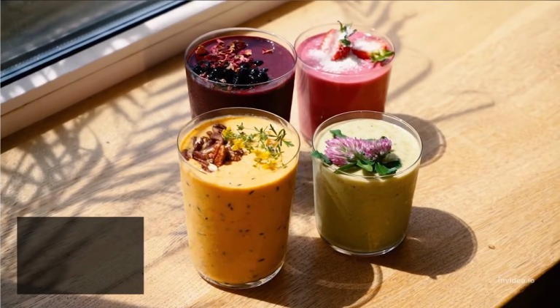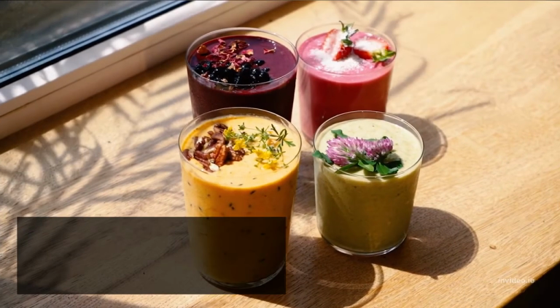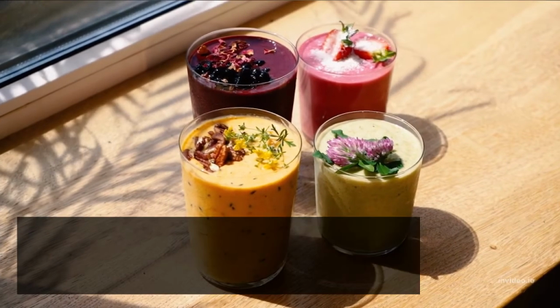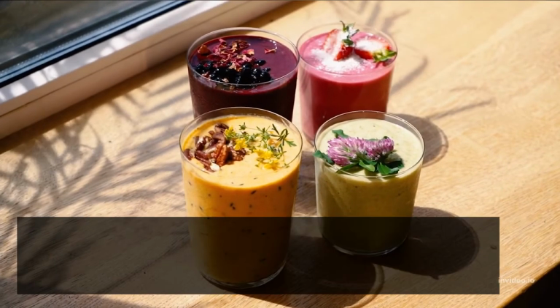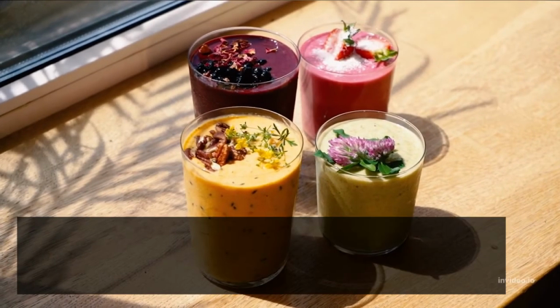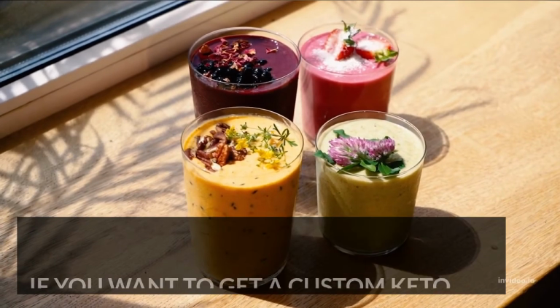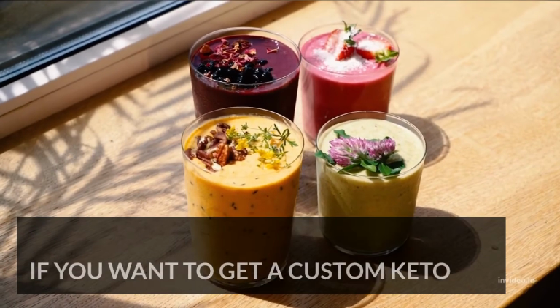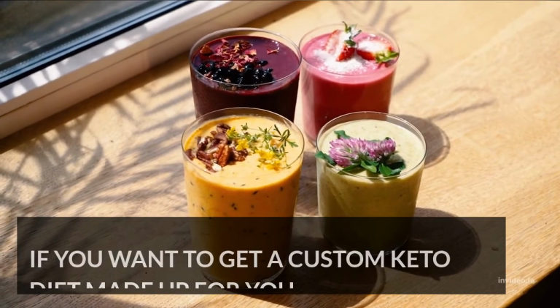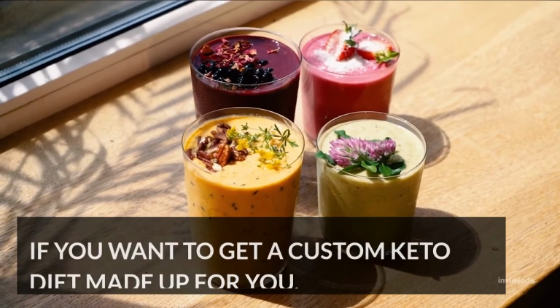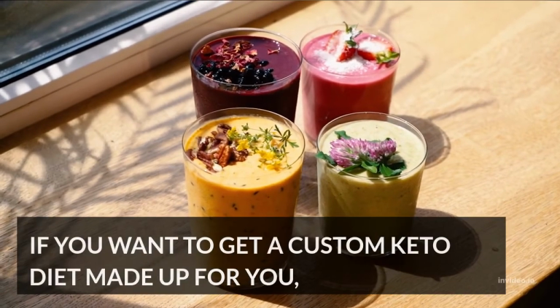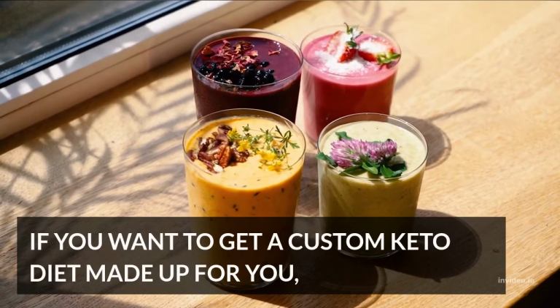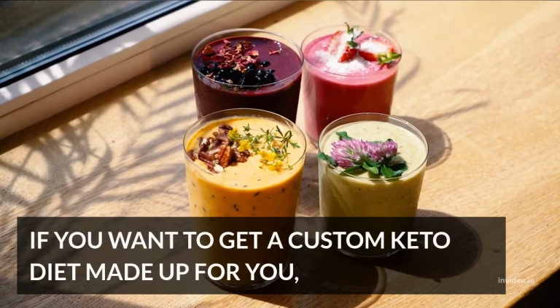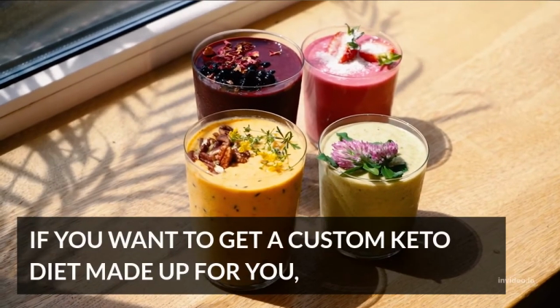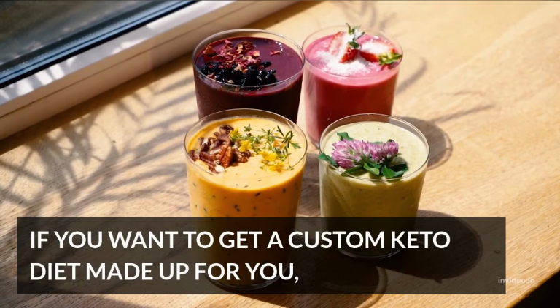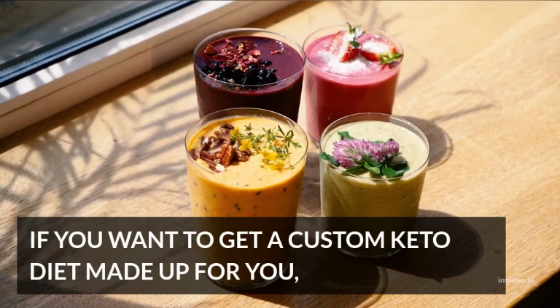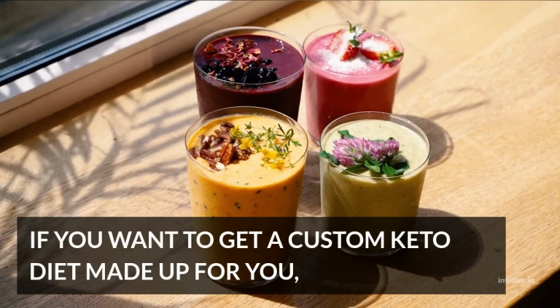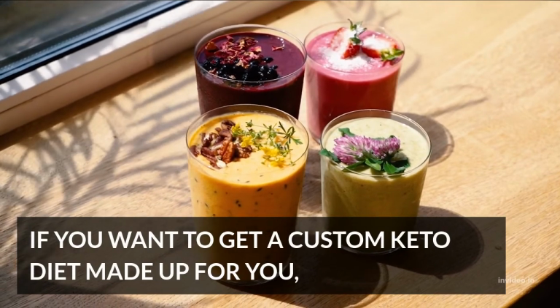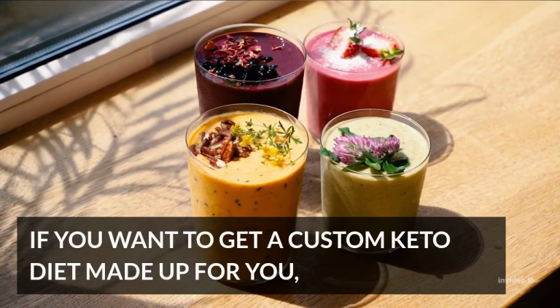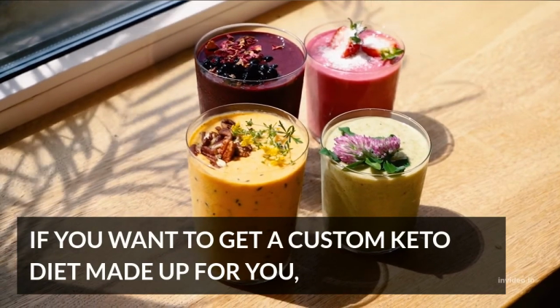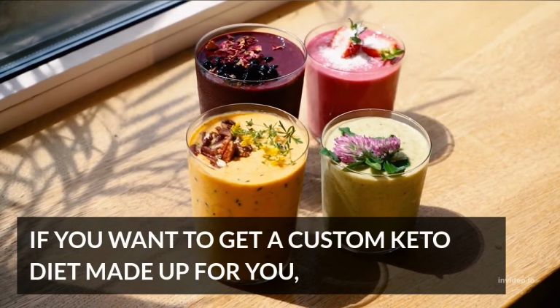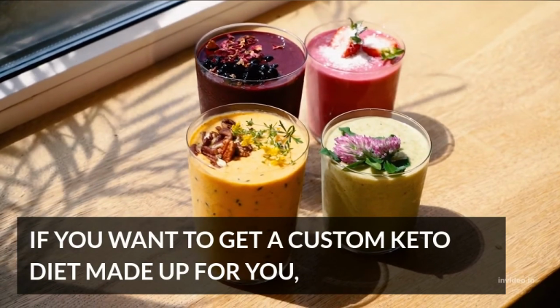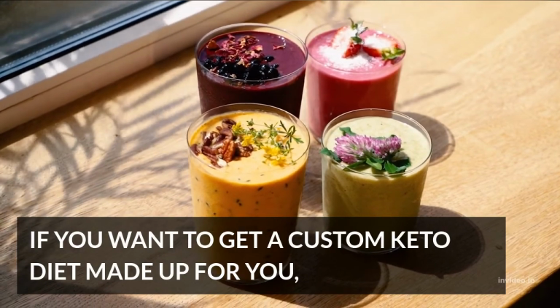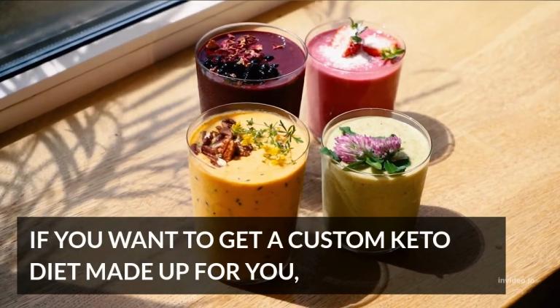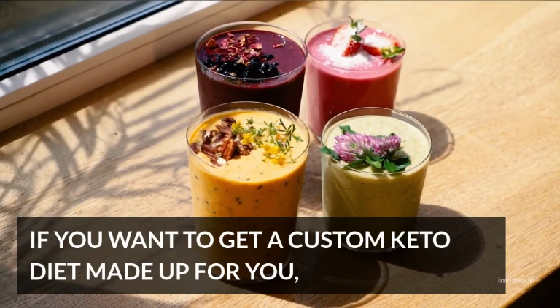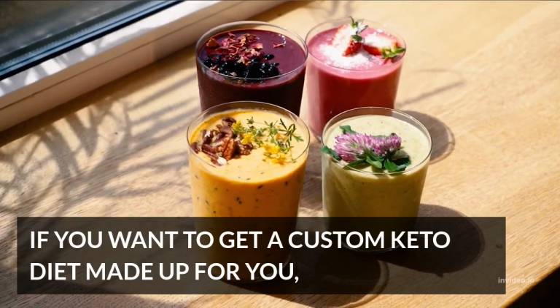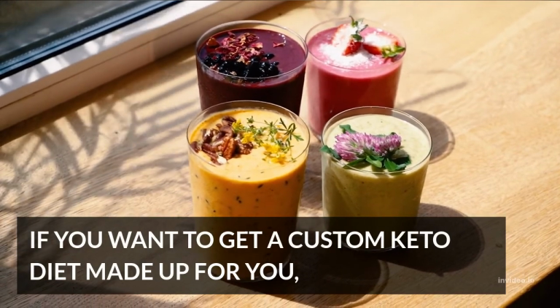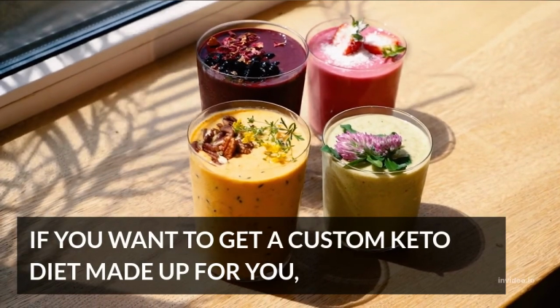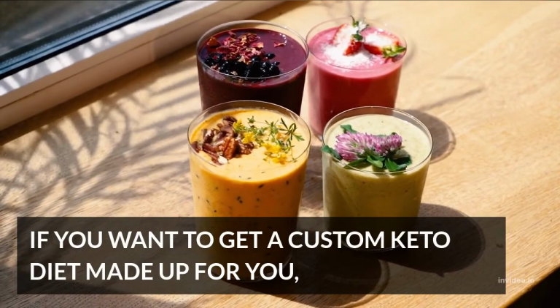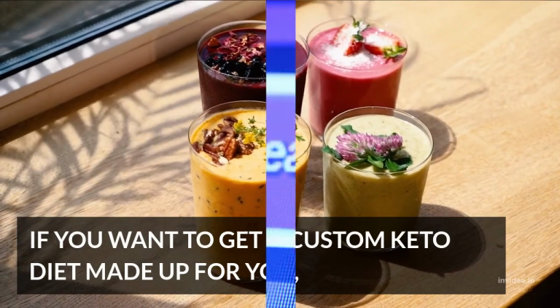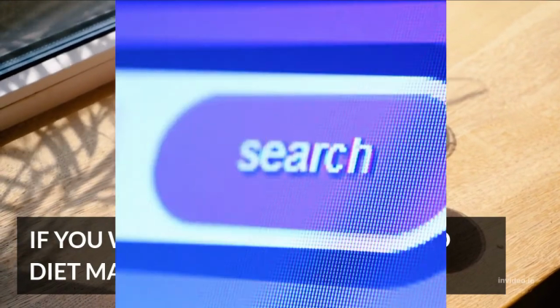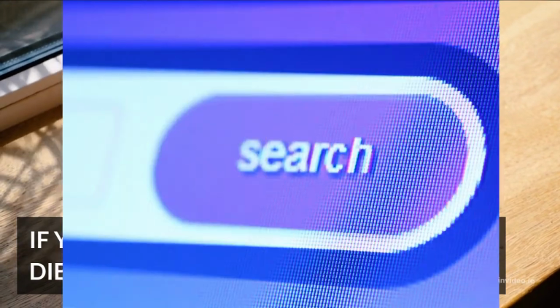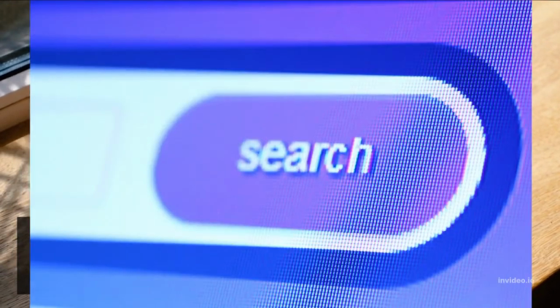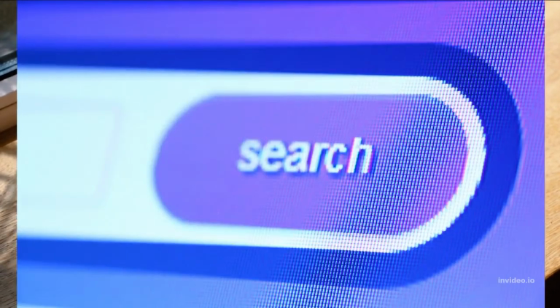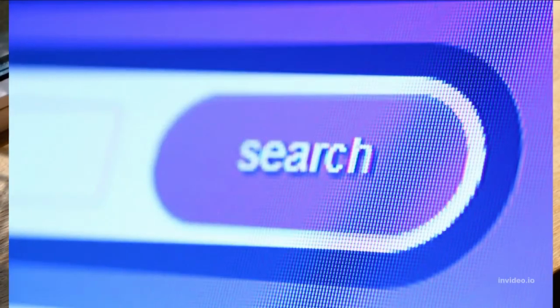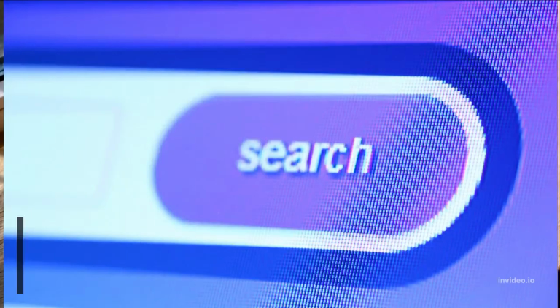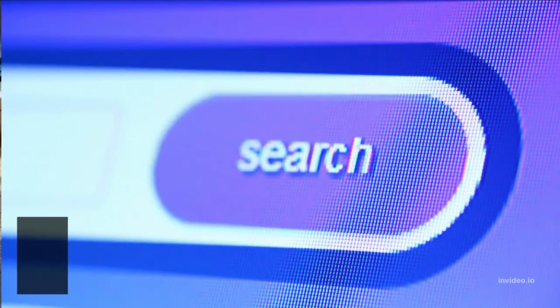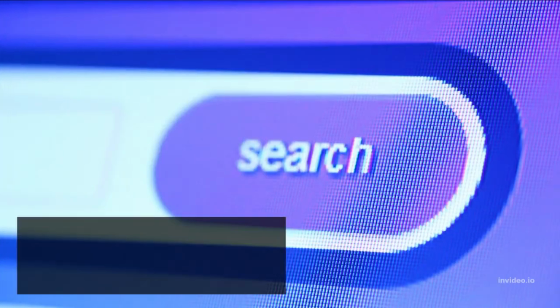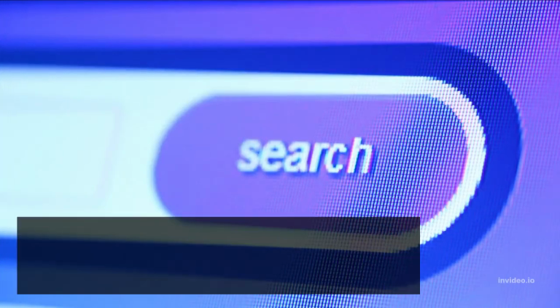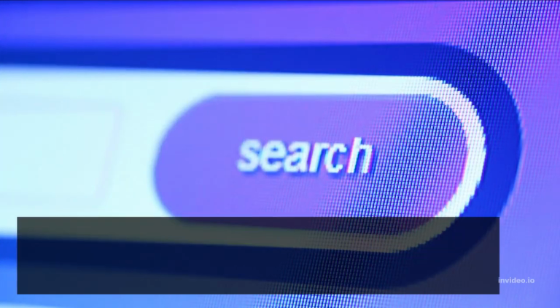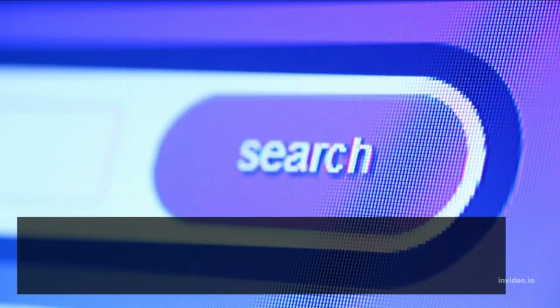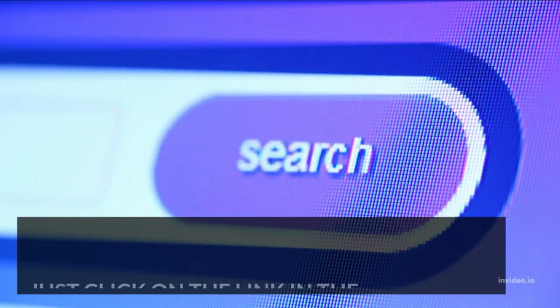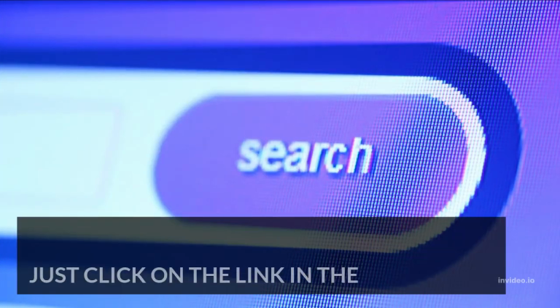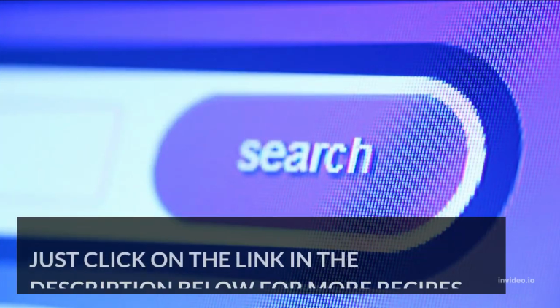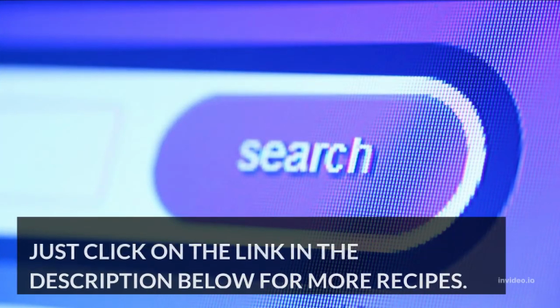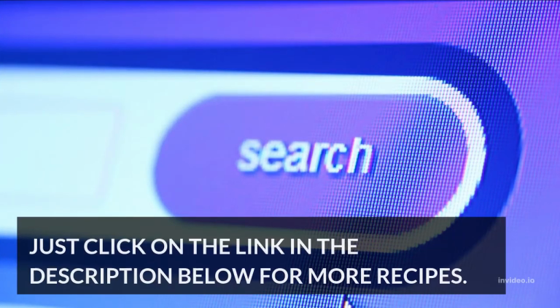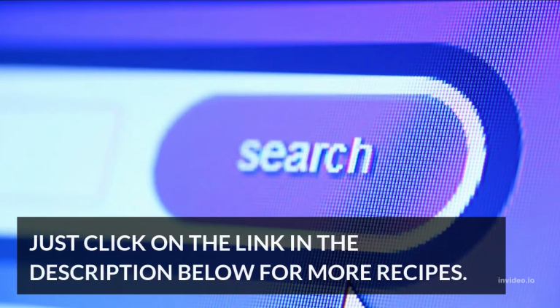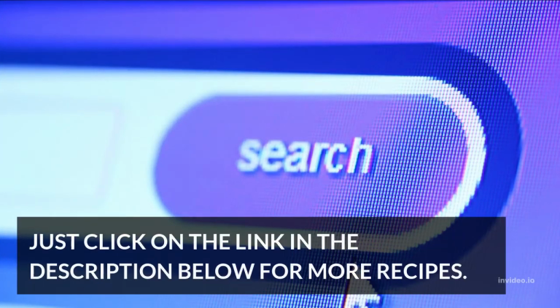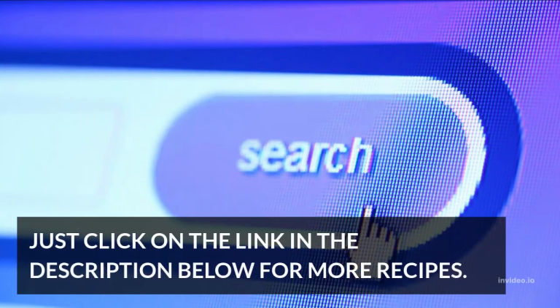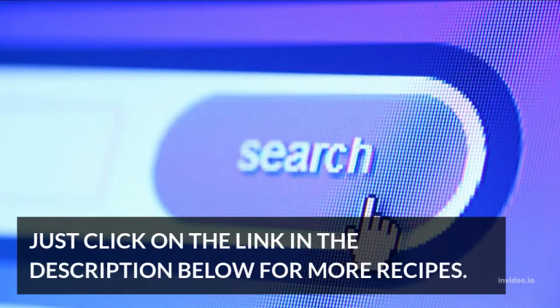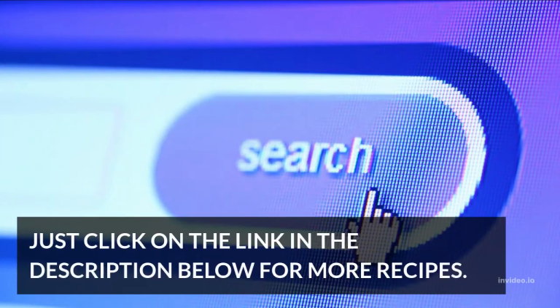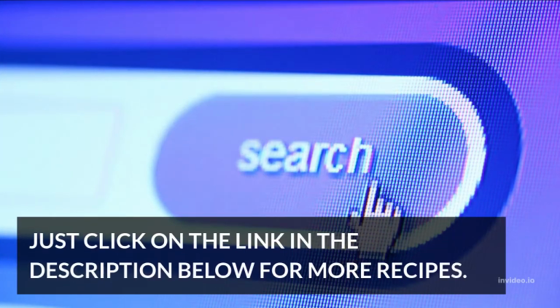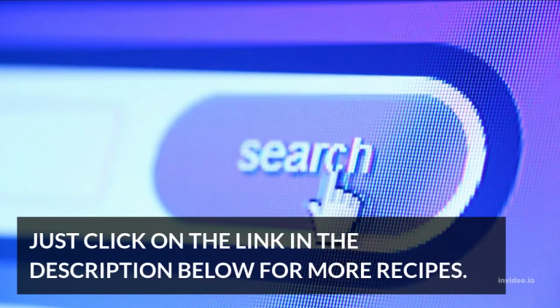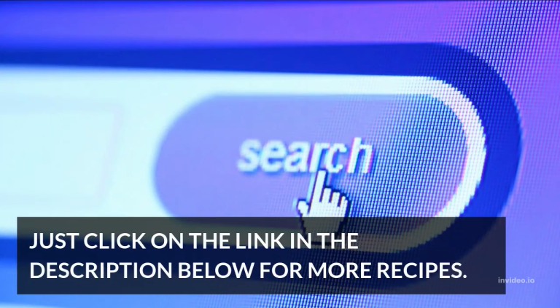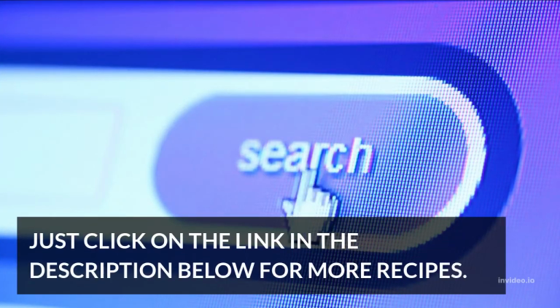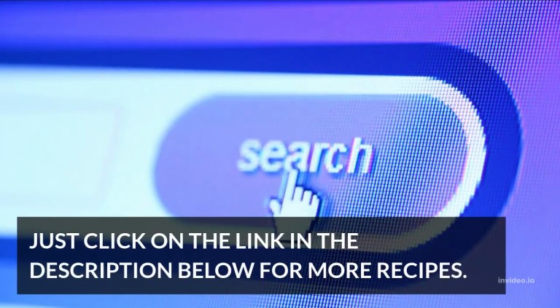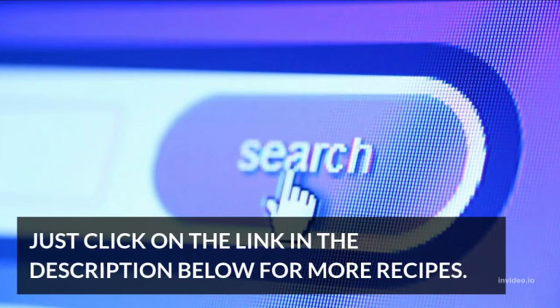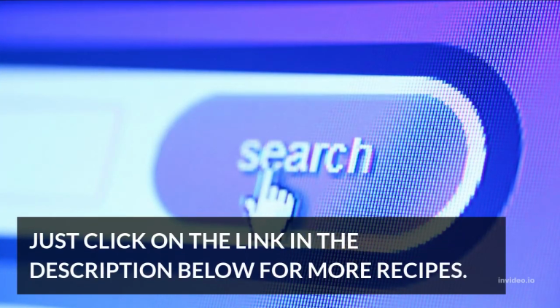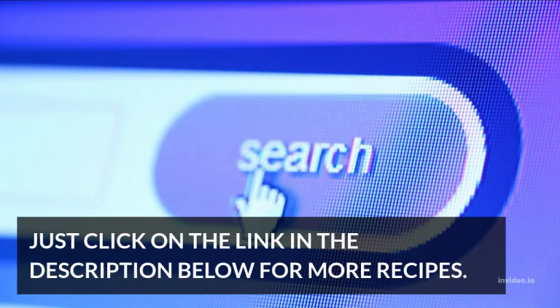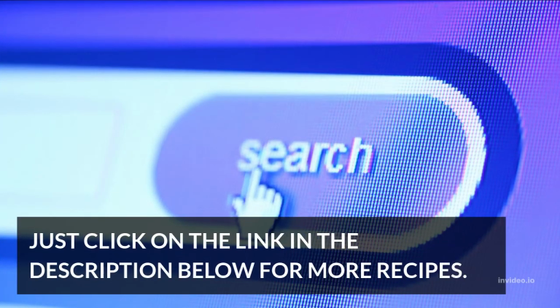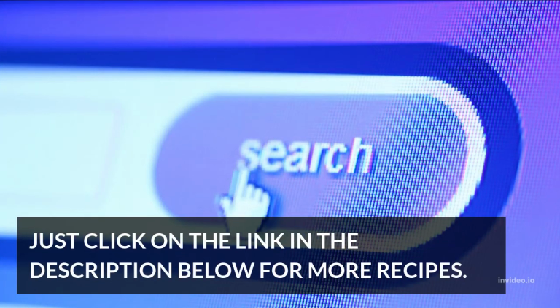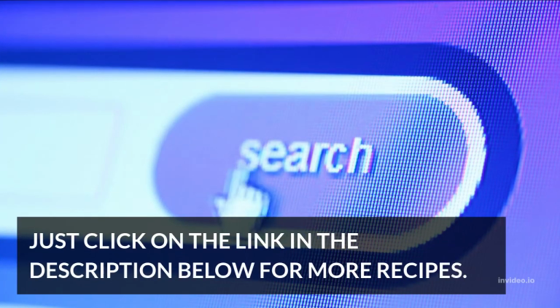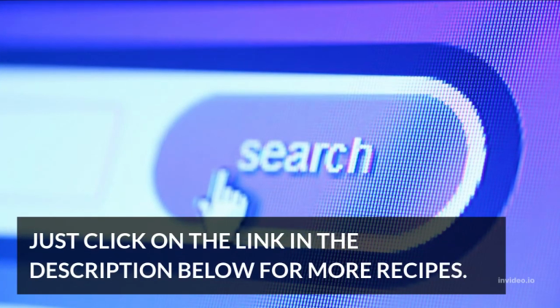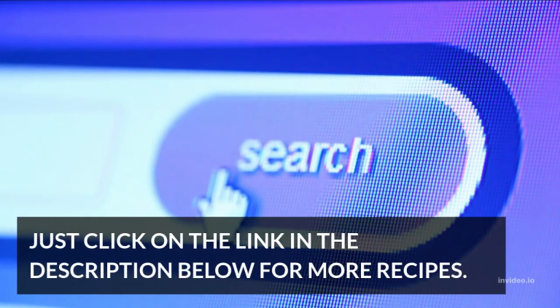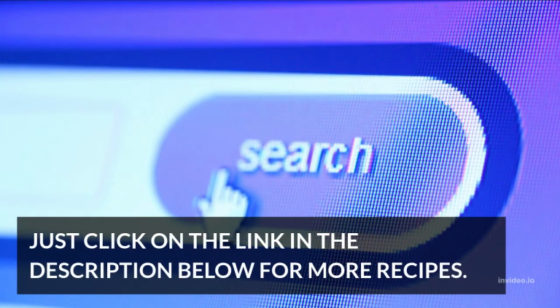If you want to get a custom keto diet made up for you, just click on the link in the description below for more recipes.